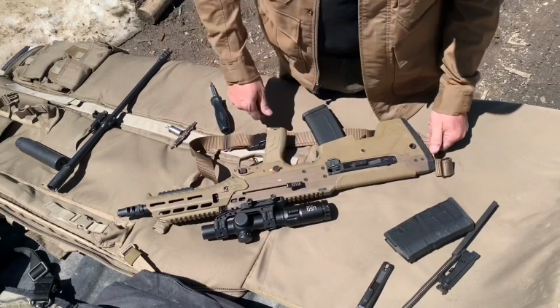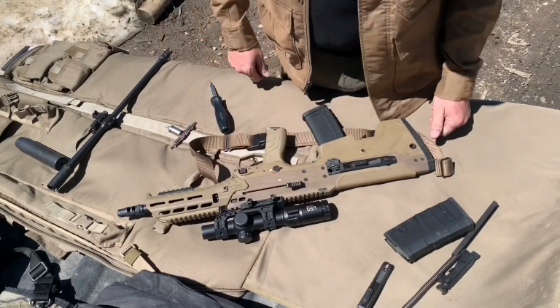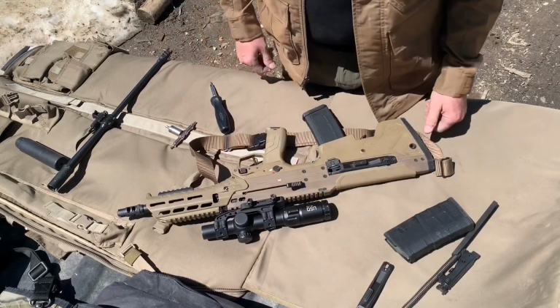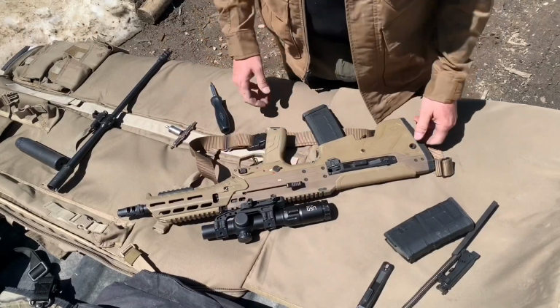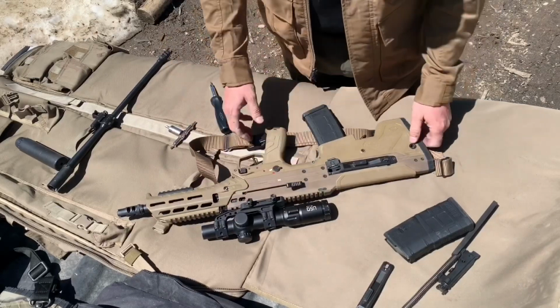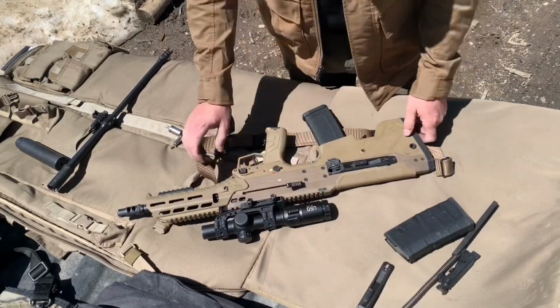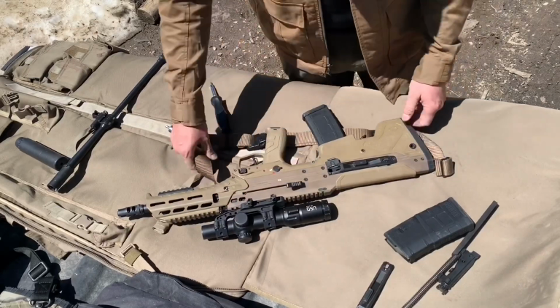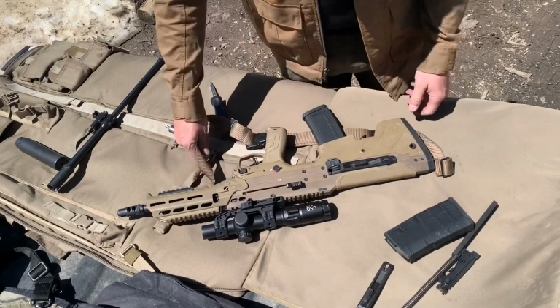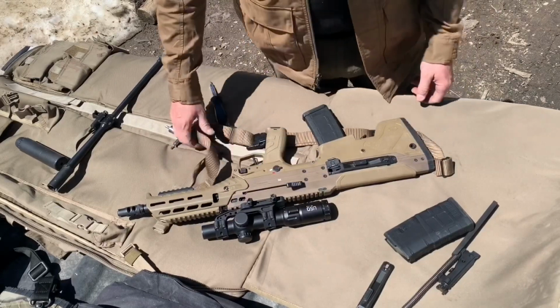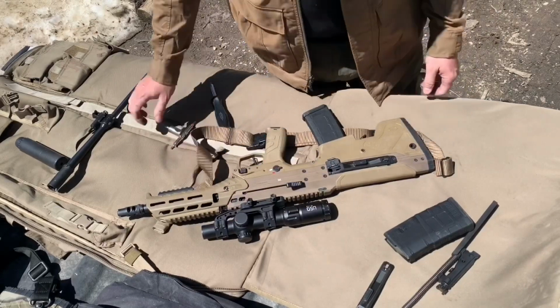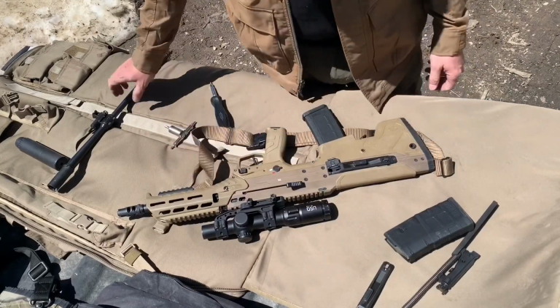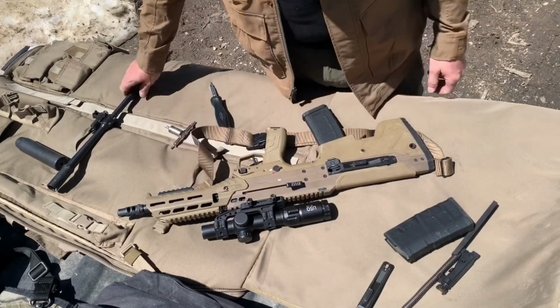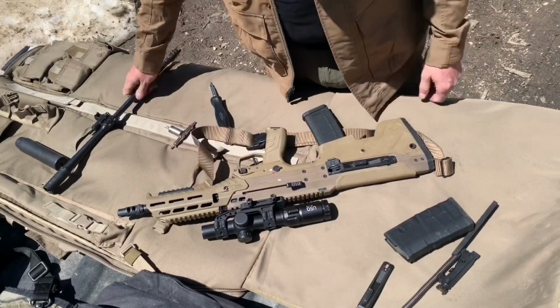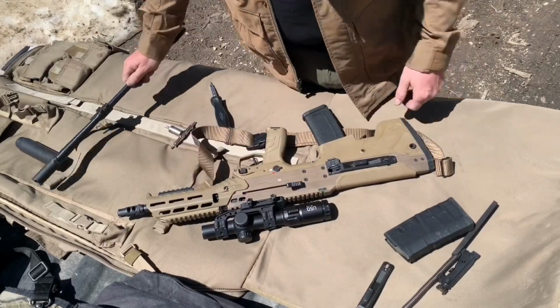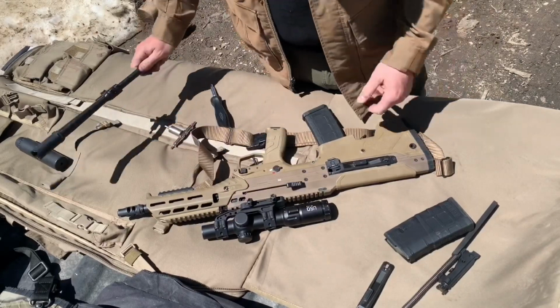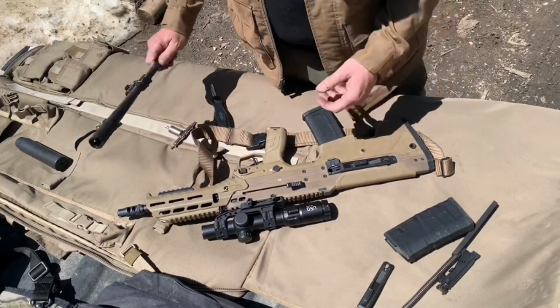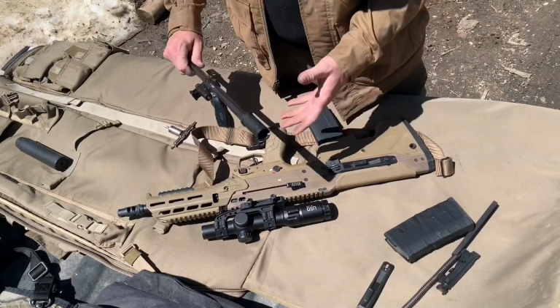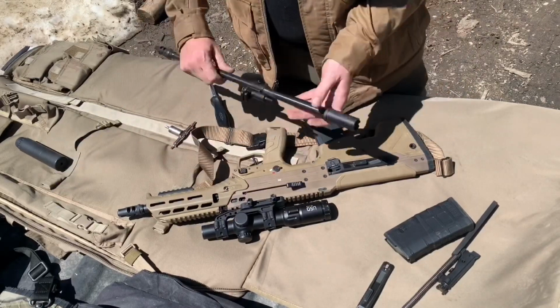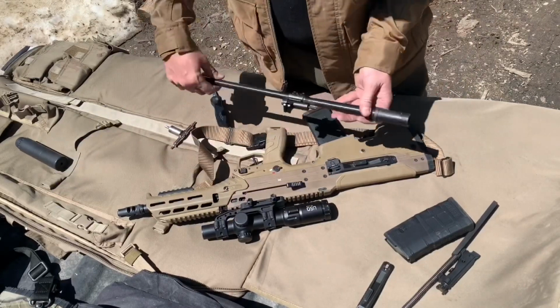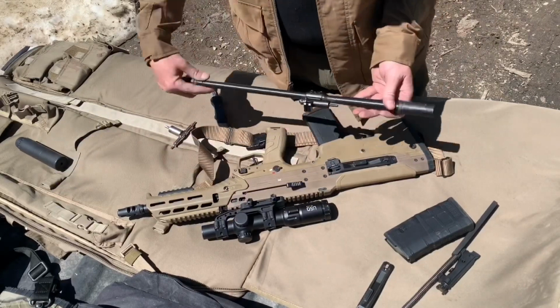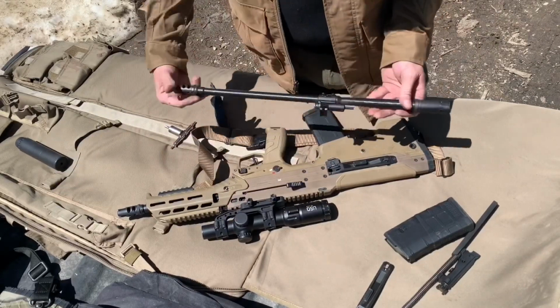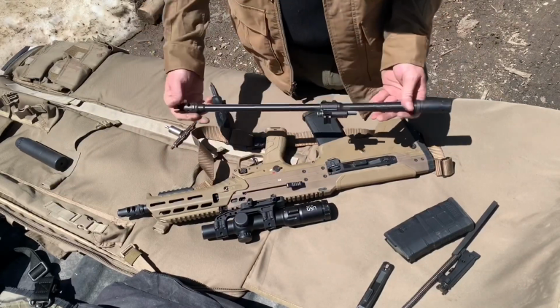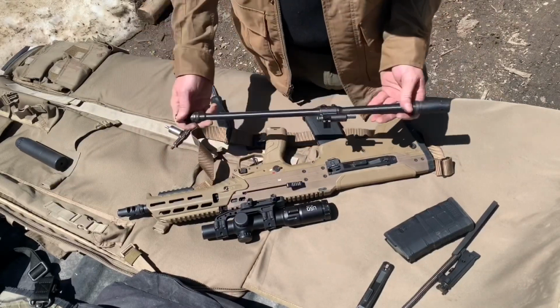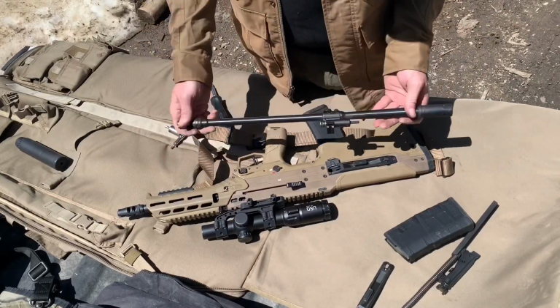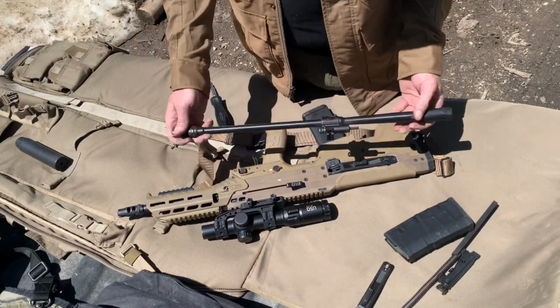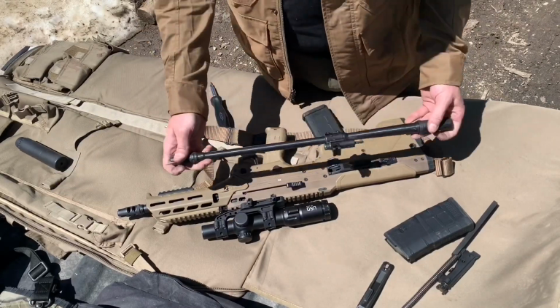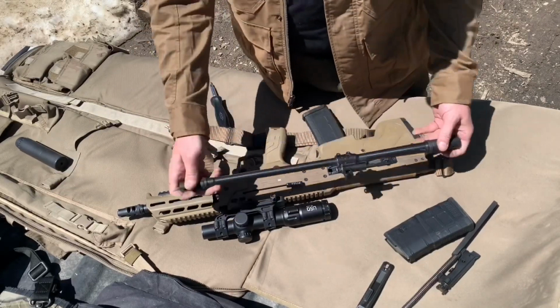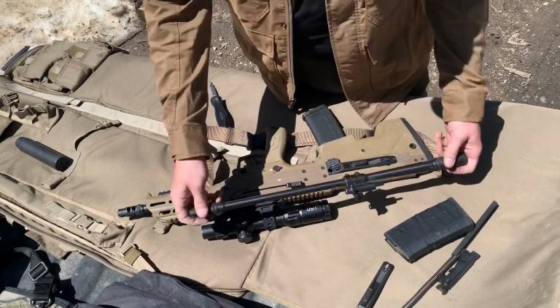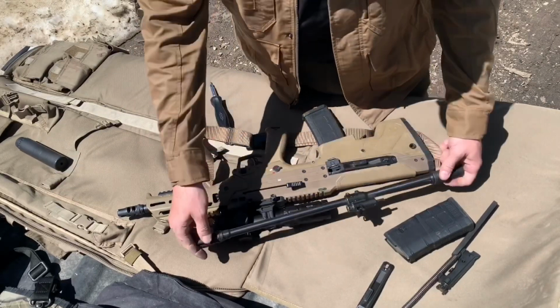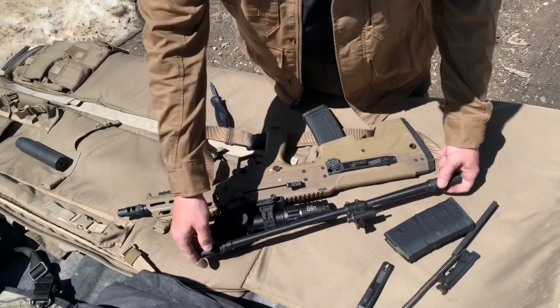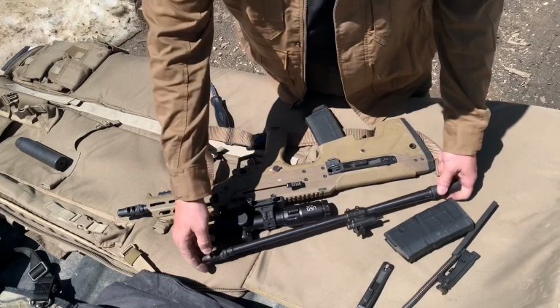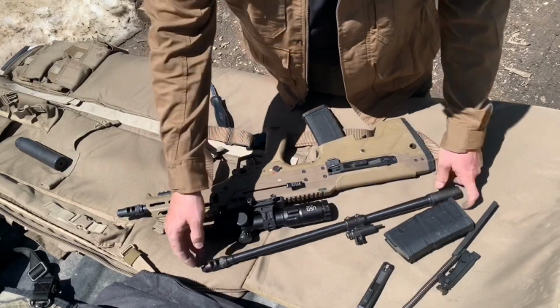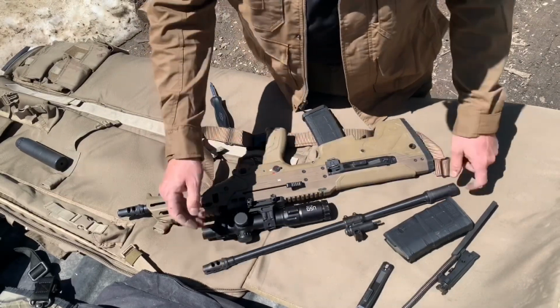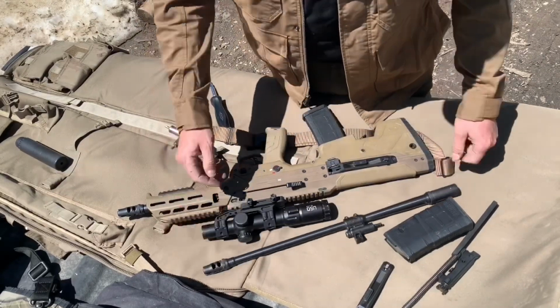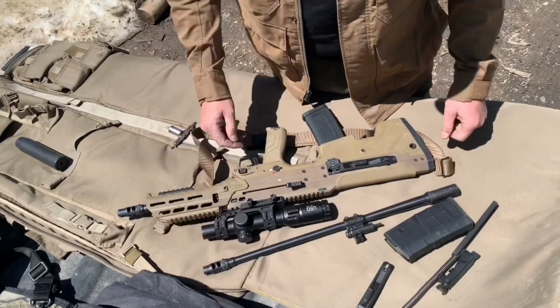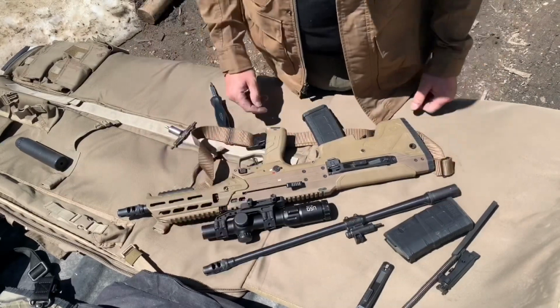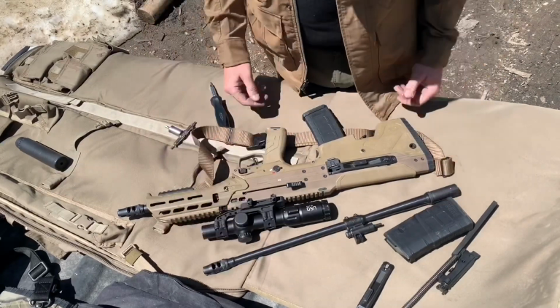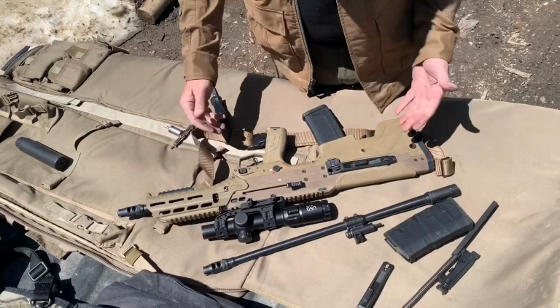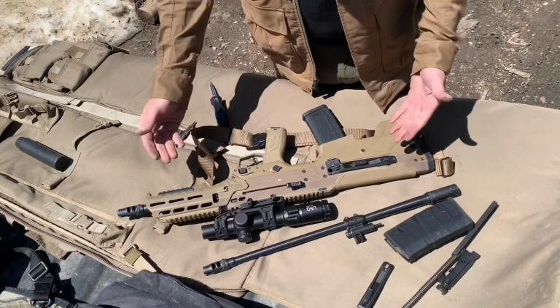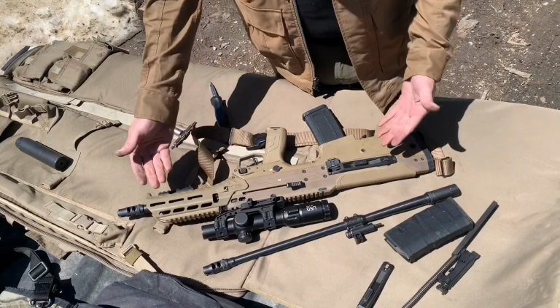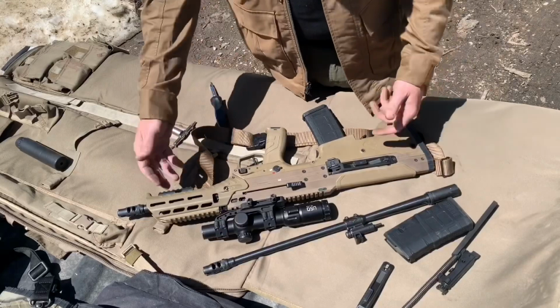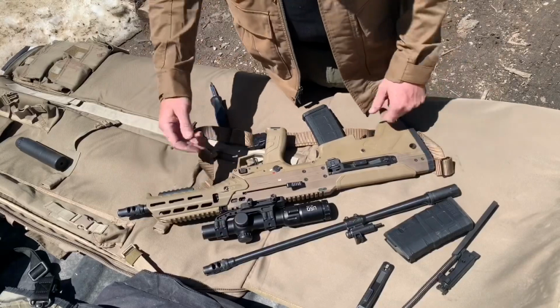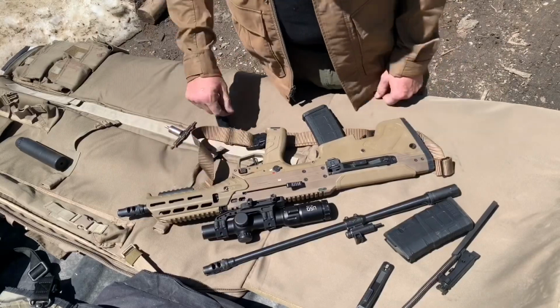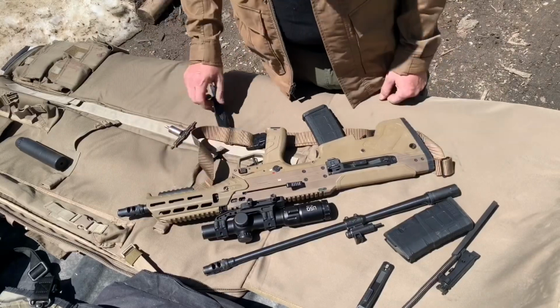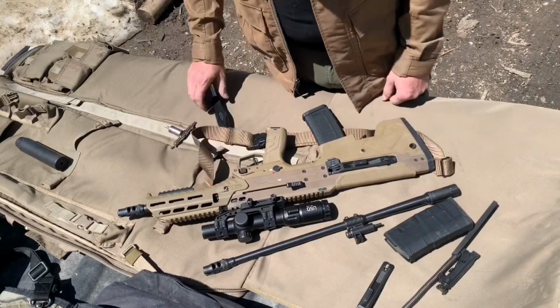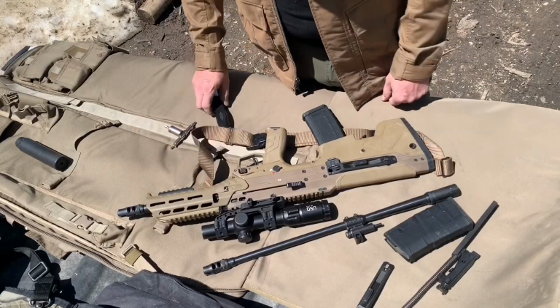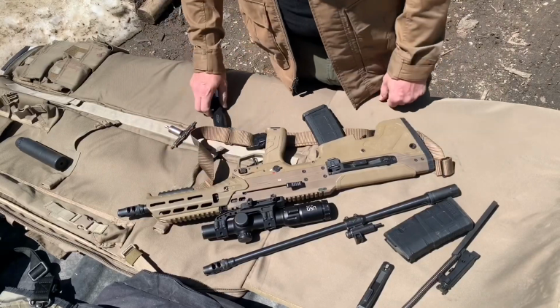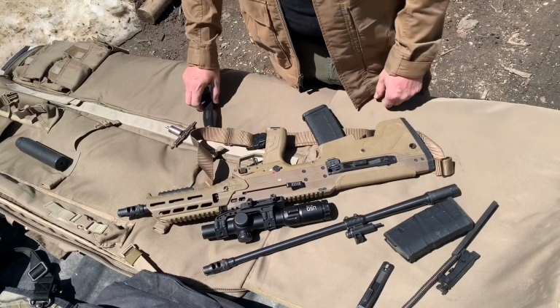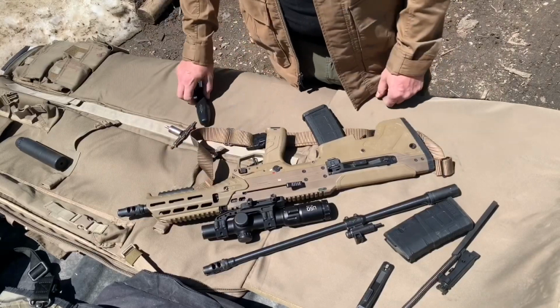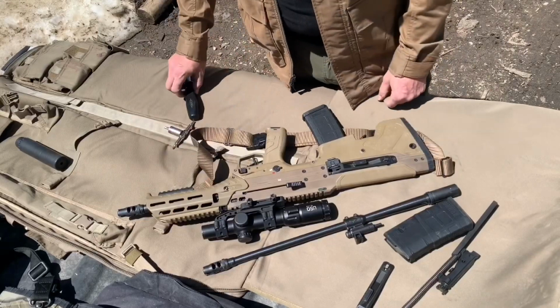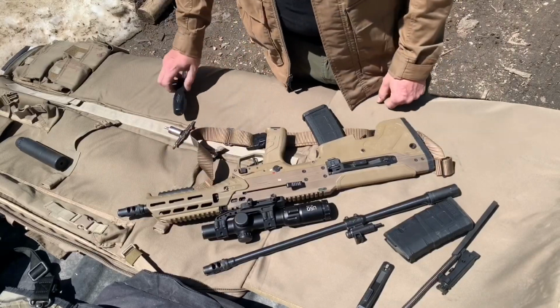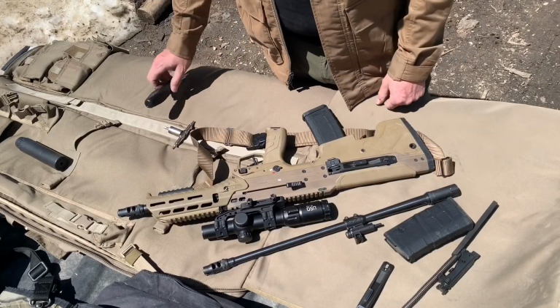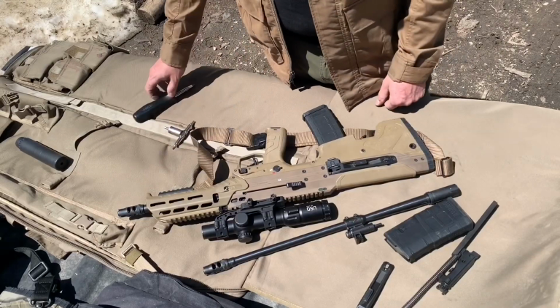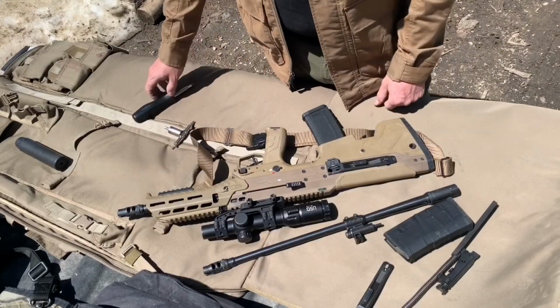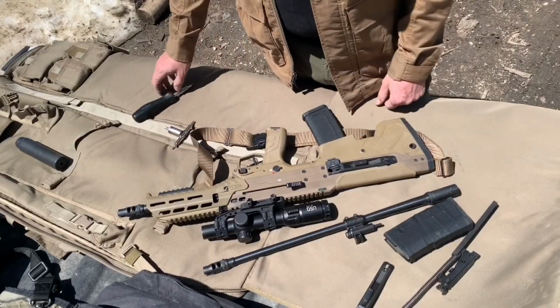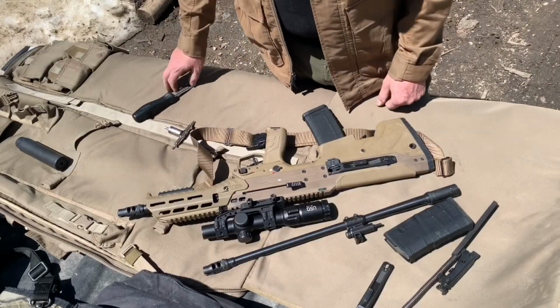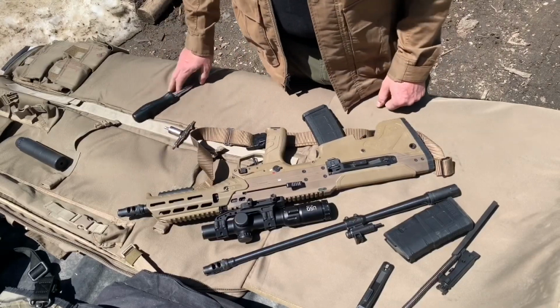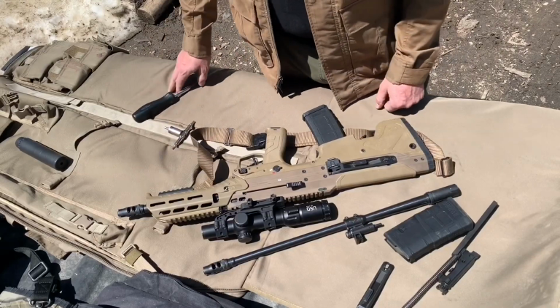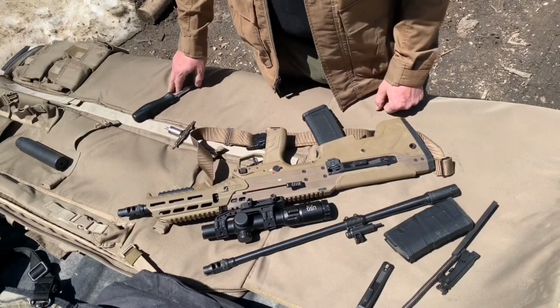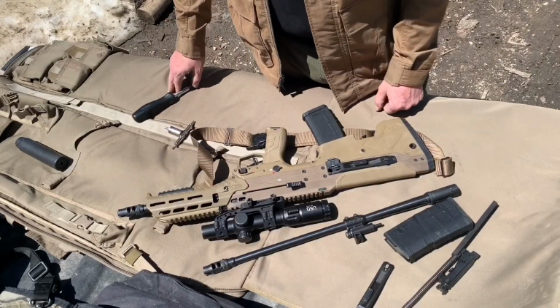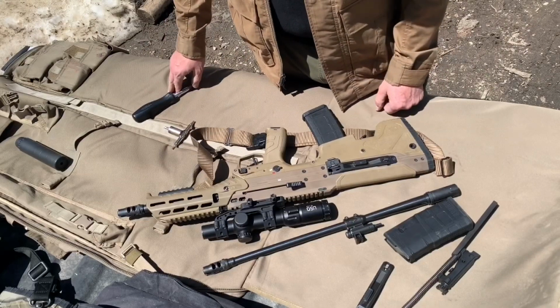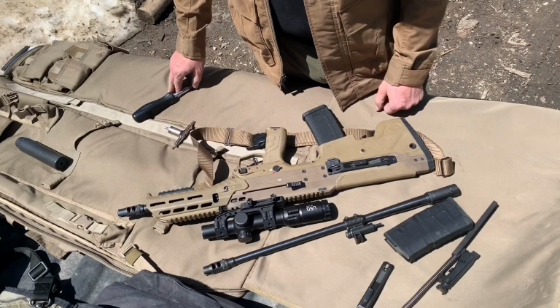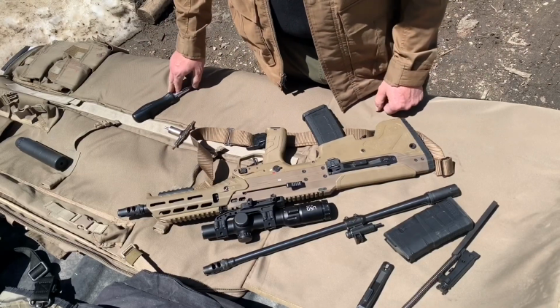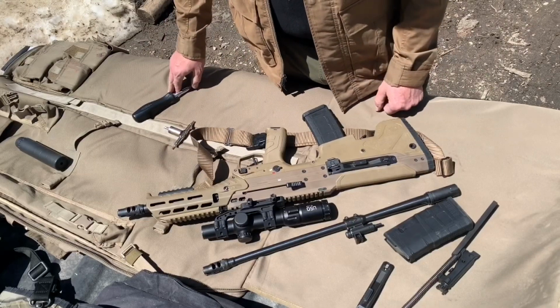She's ready to go. We just took it from a 20 inch 6.5 Creedmoor to a 16 inch 300 Blackout.